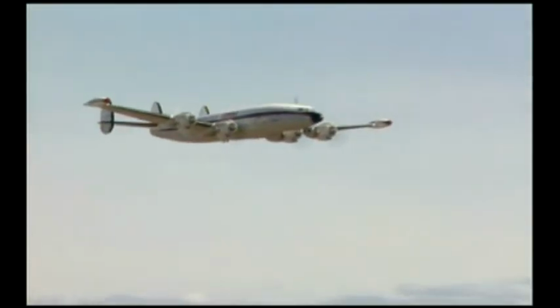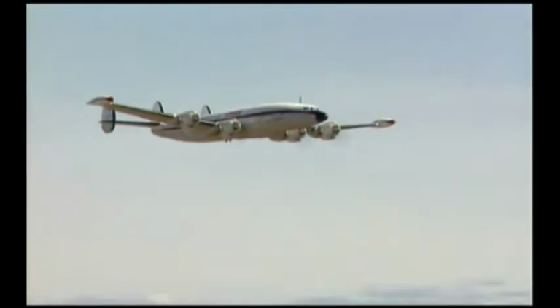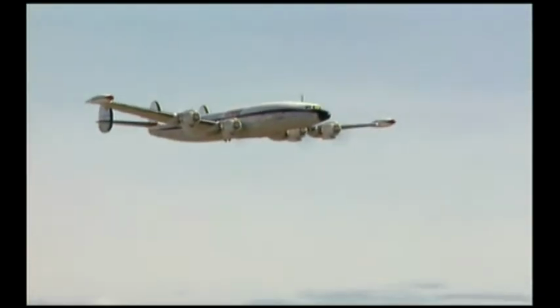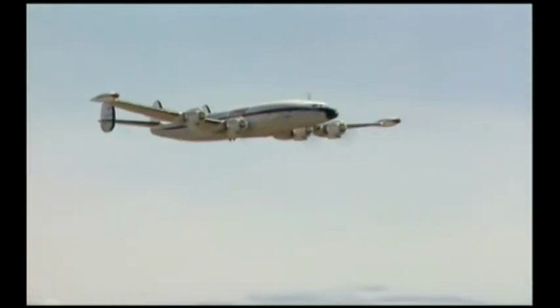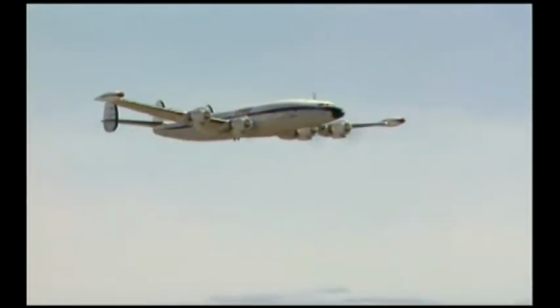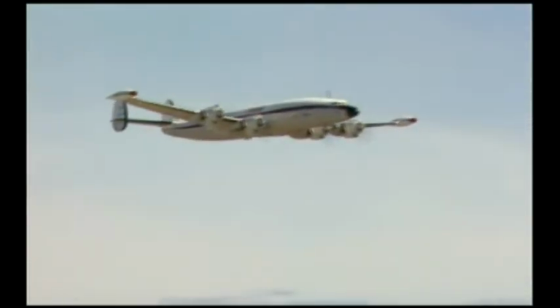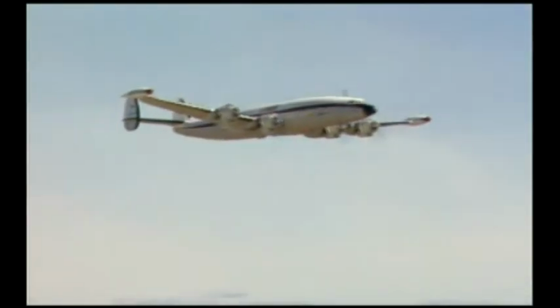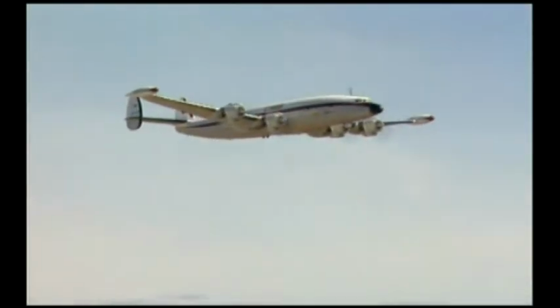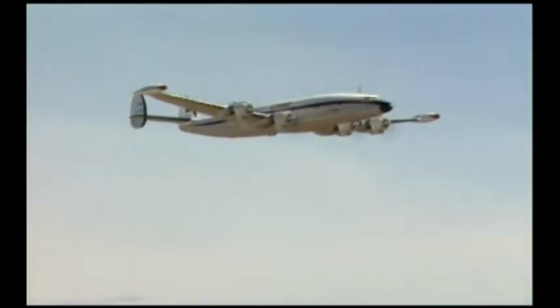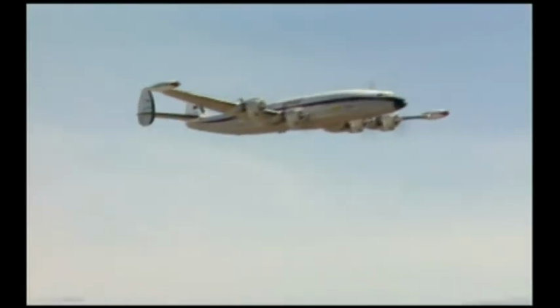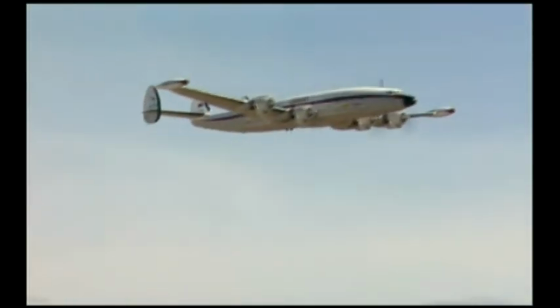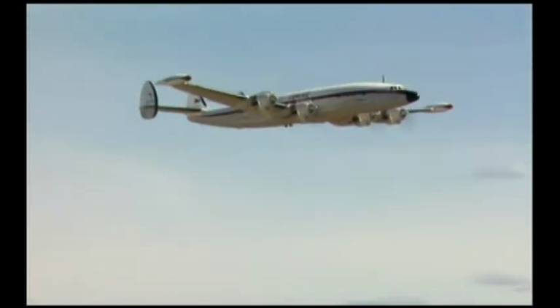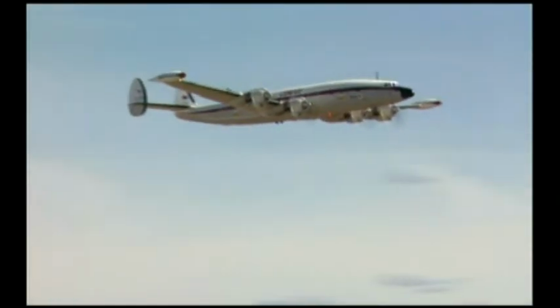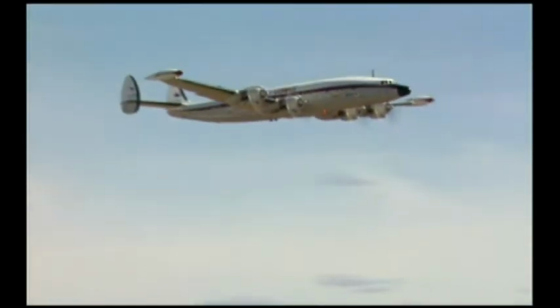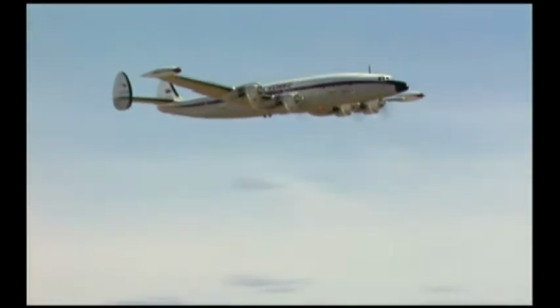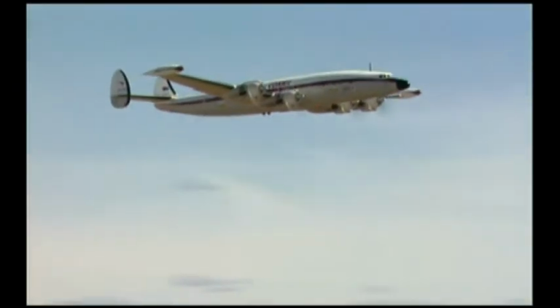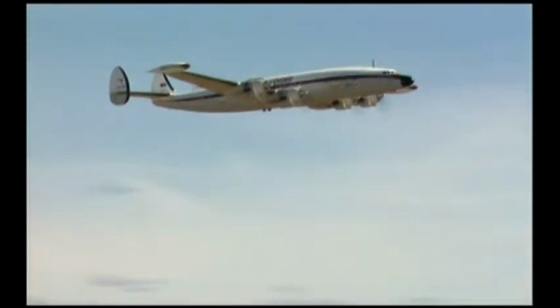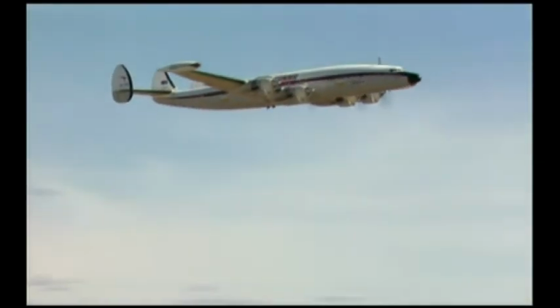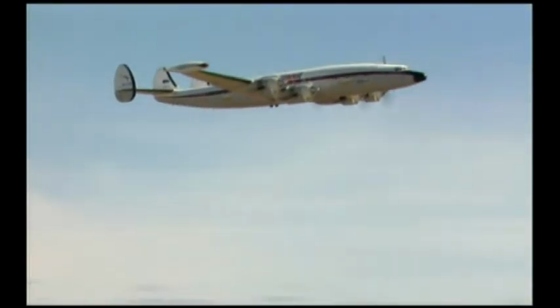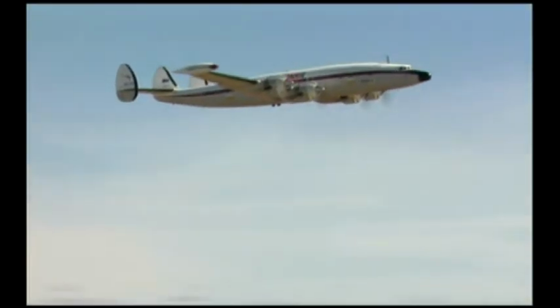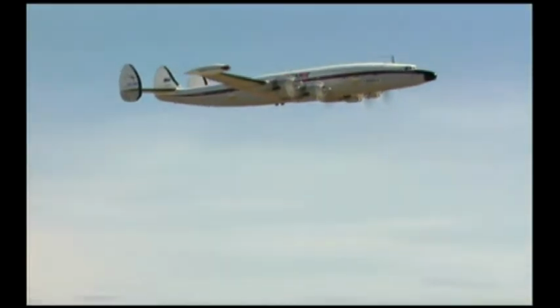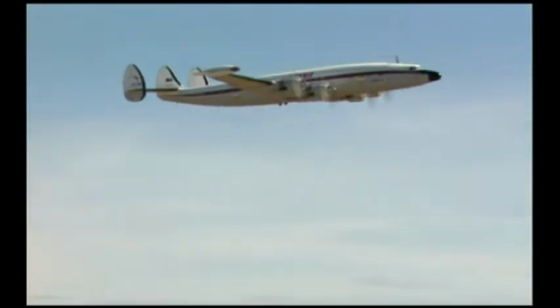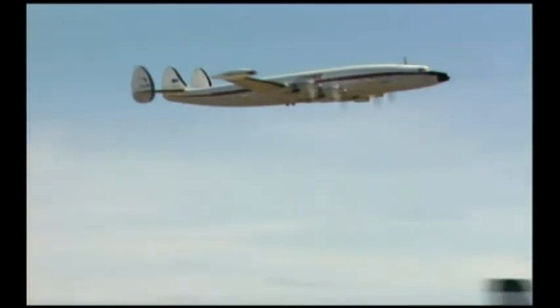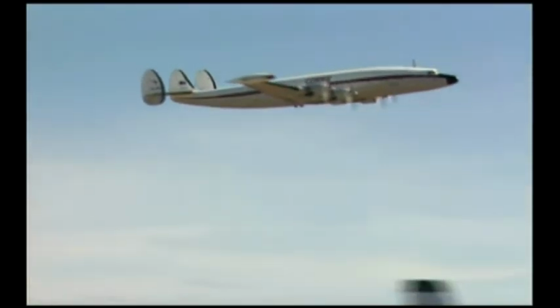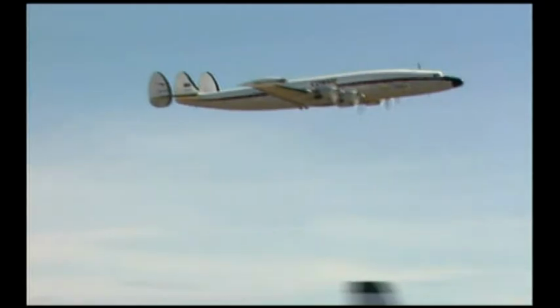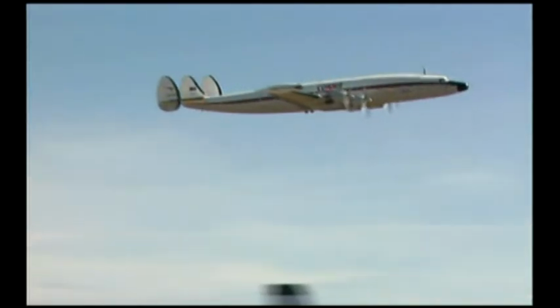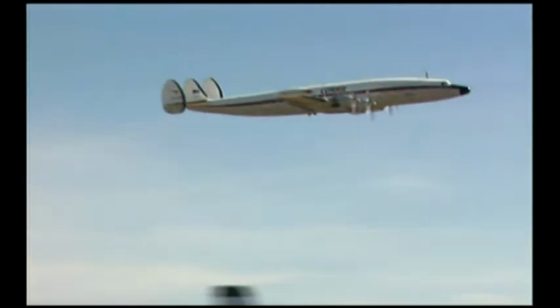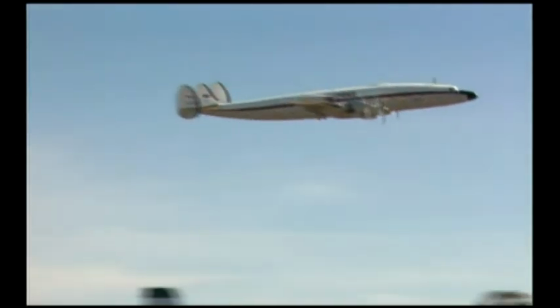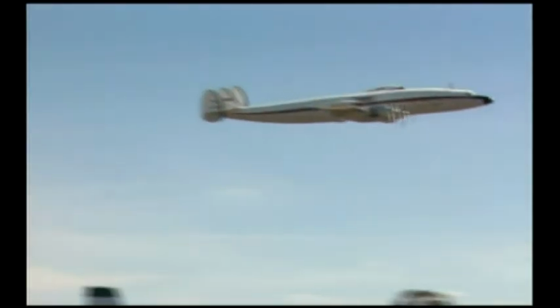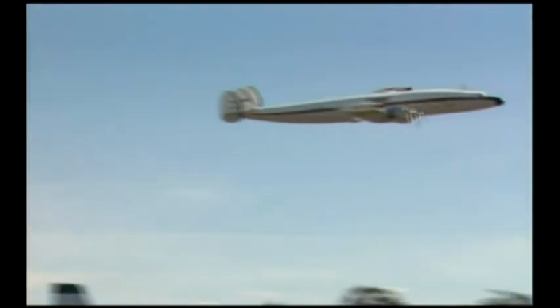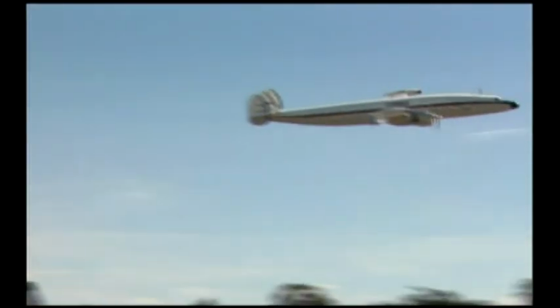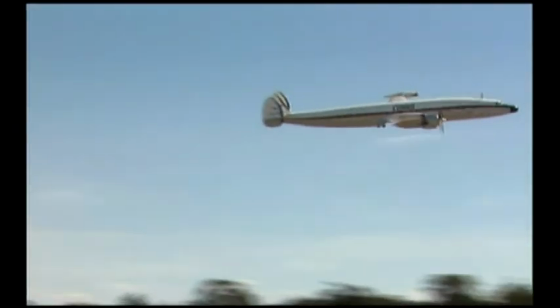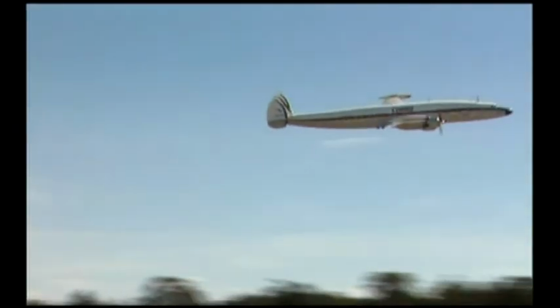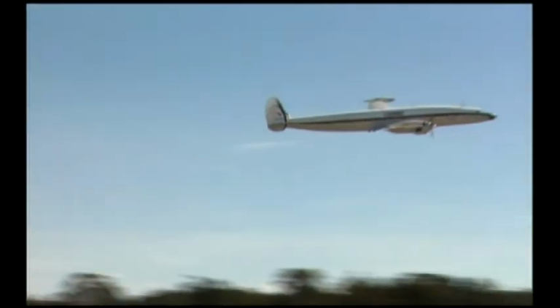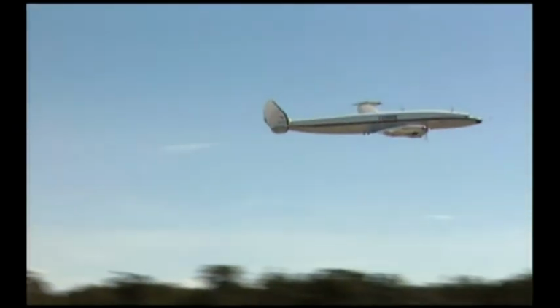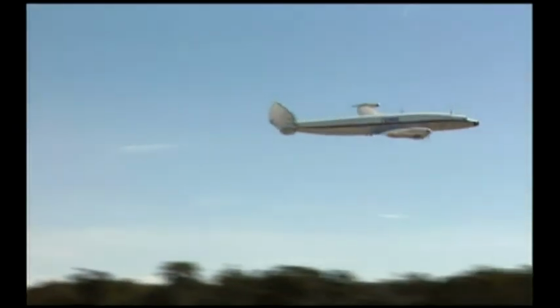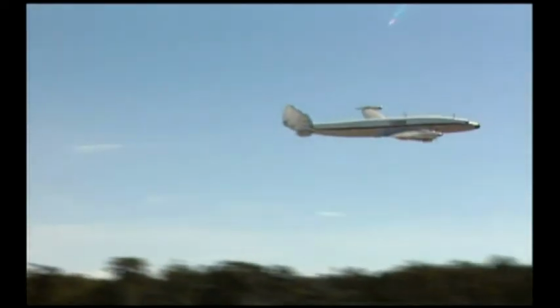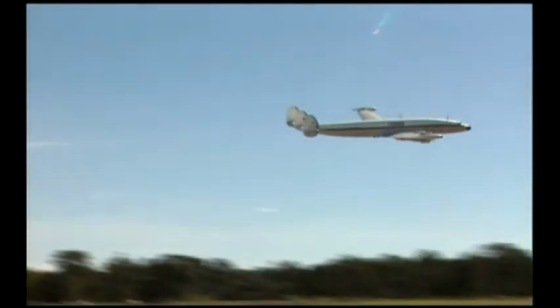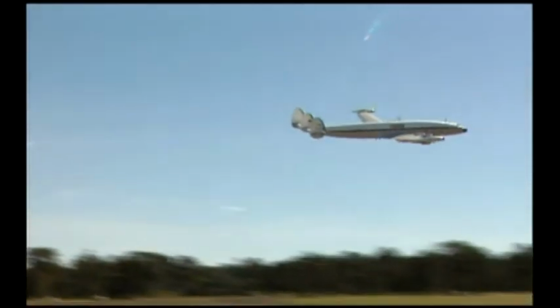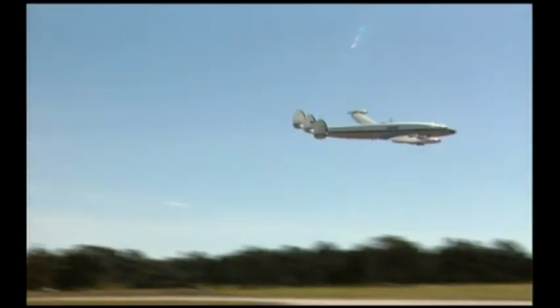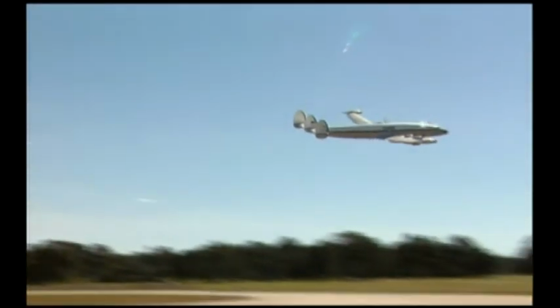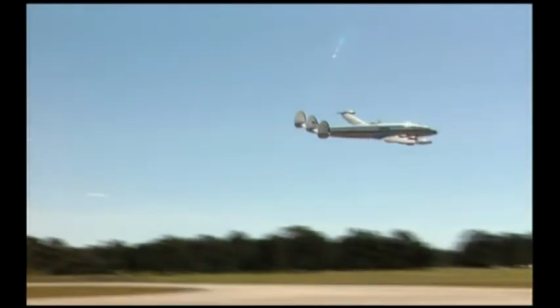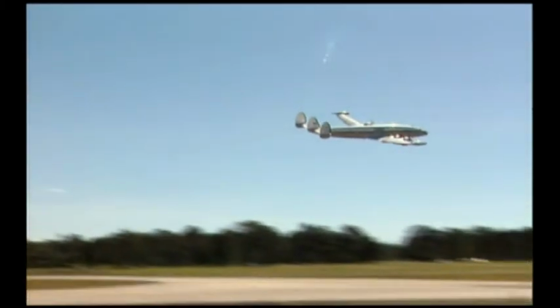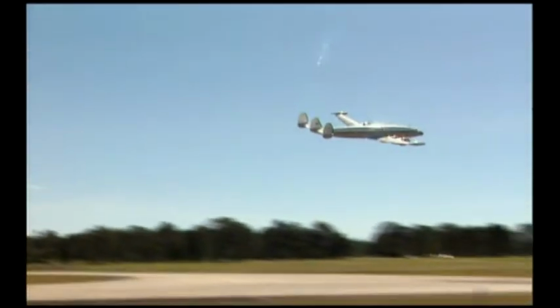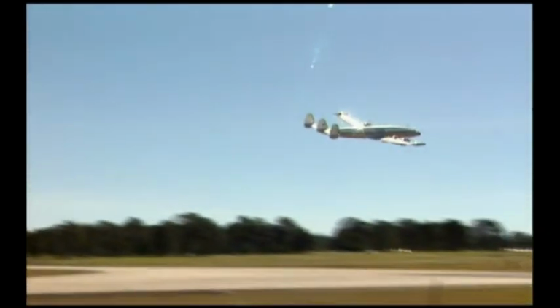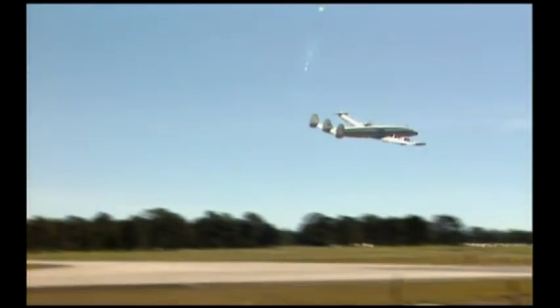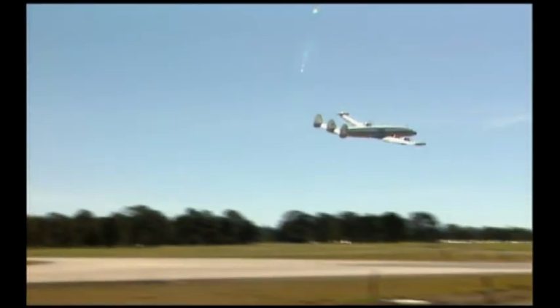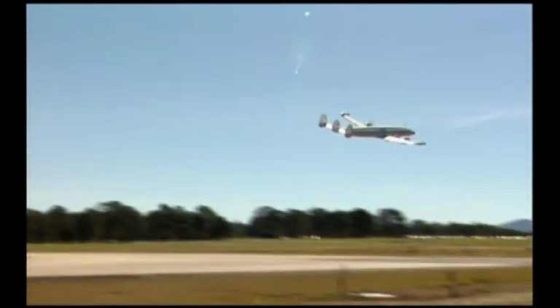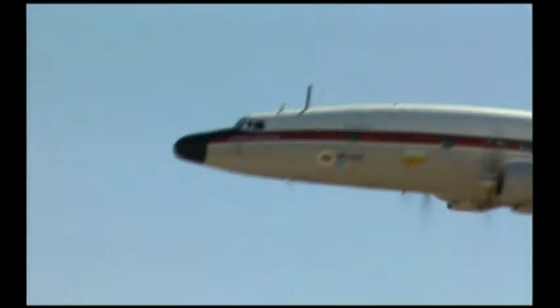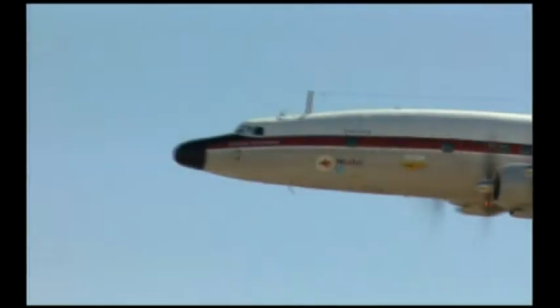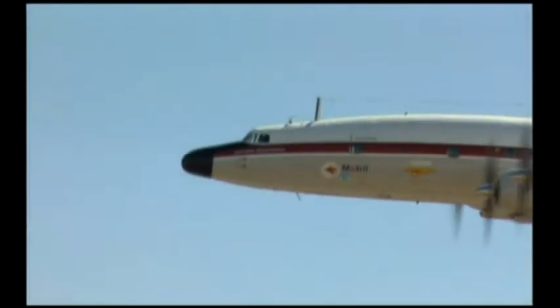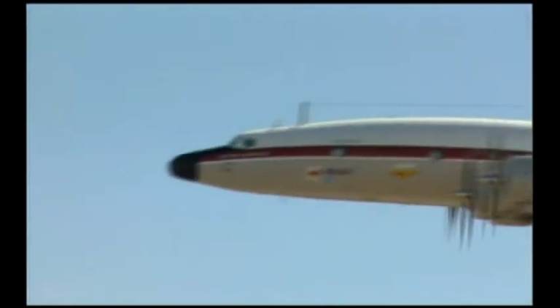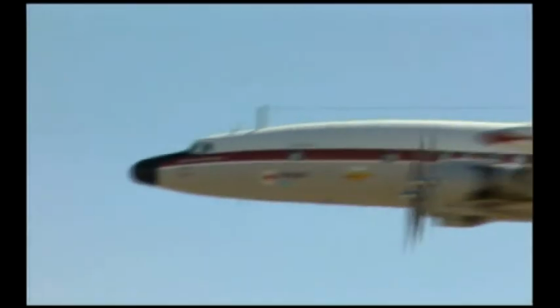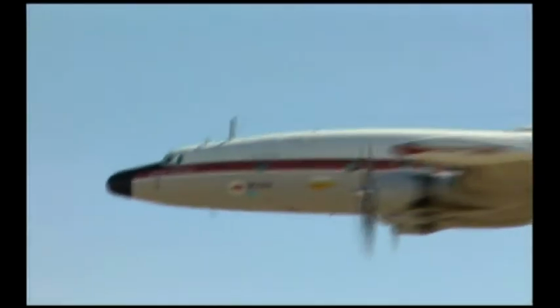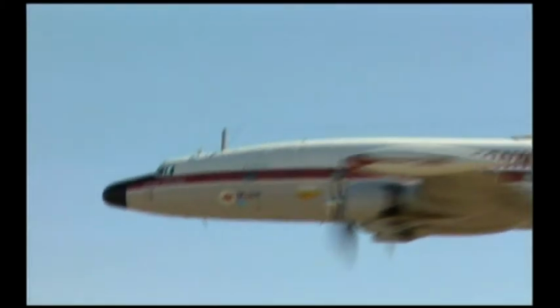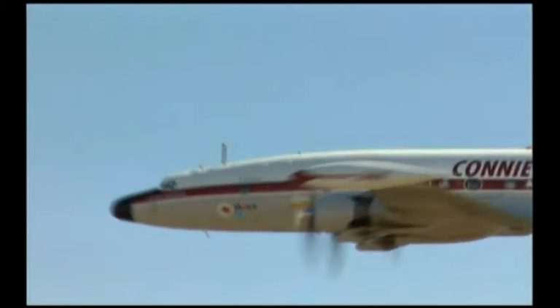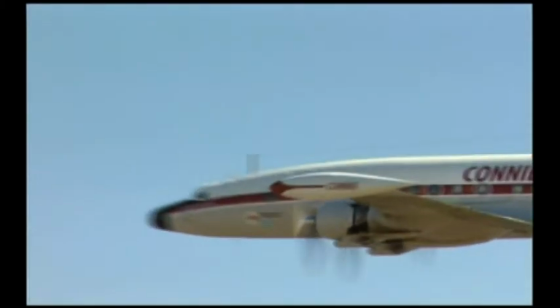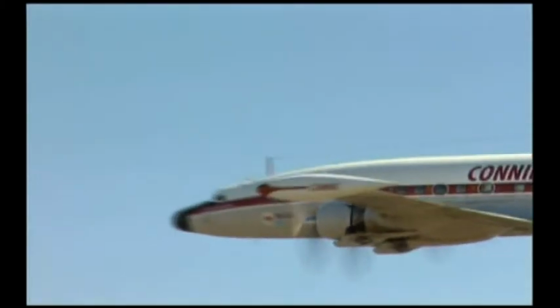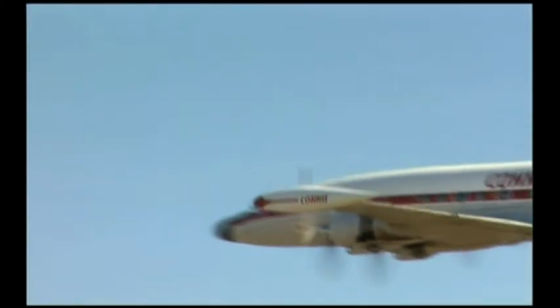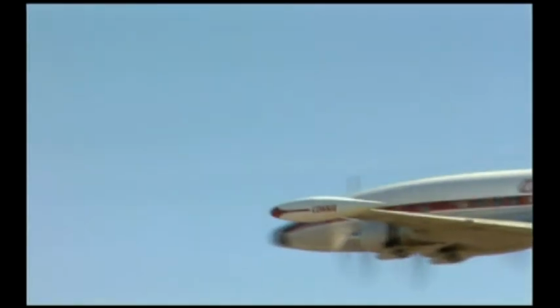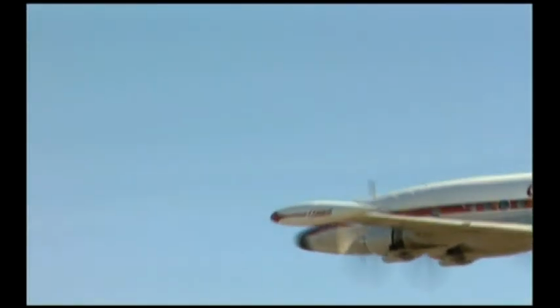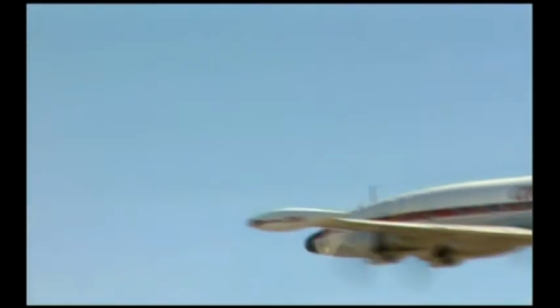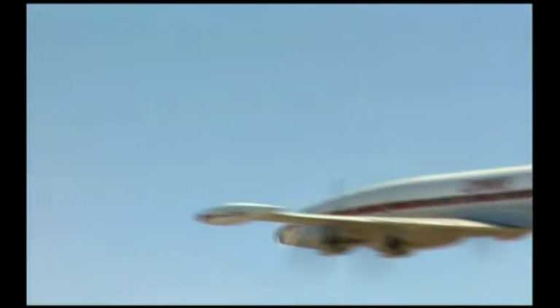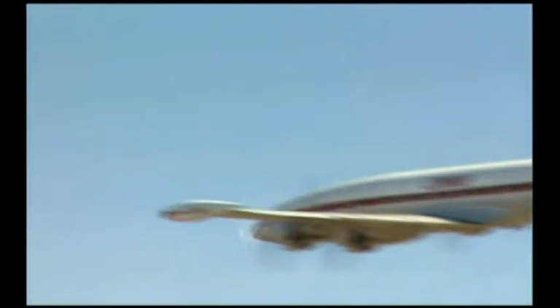Before the 707, Qantas had used propeller-driven Lockheed Constellations on all of its main routes.